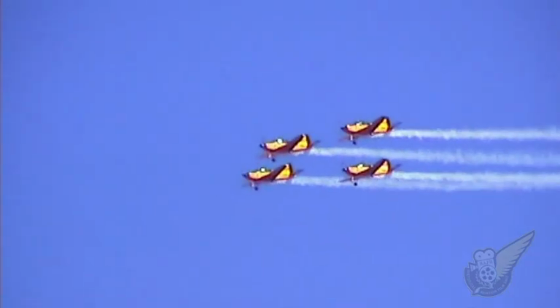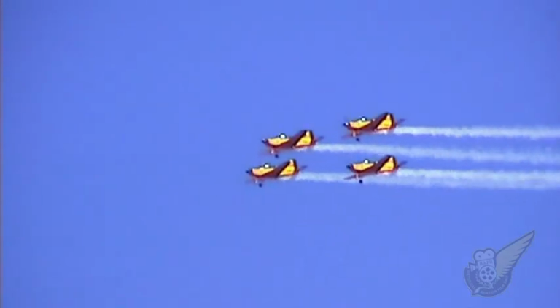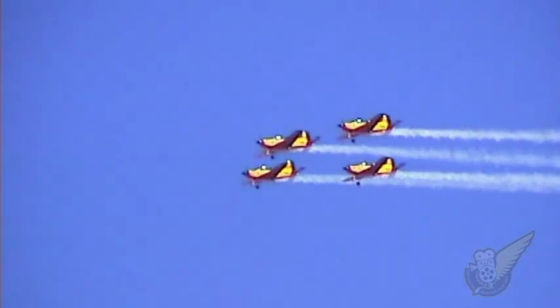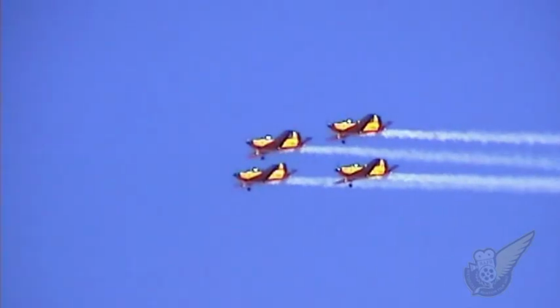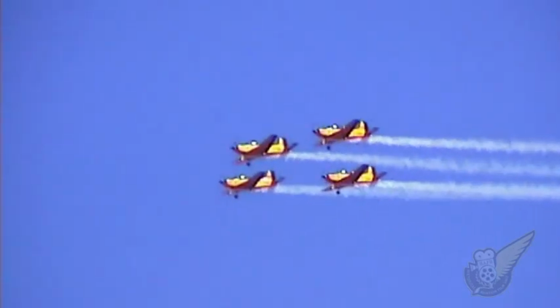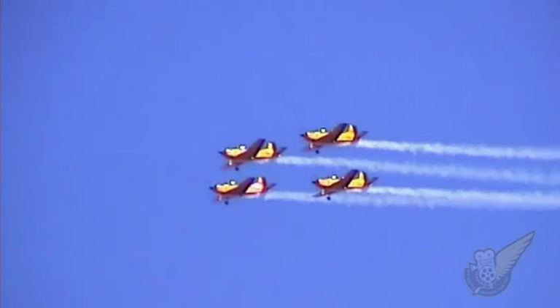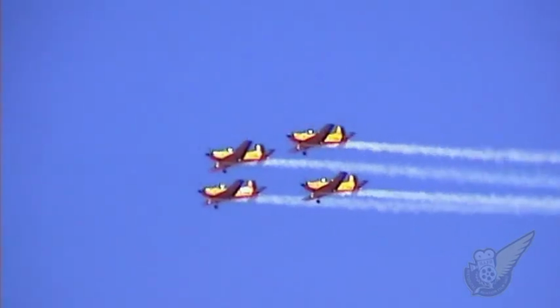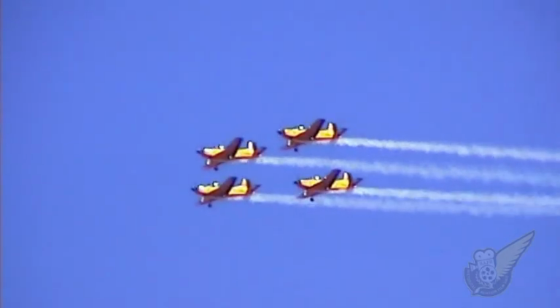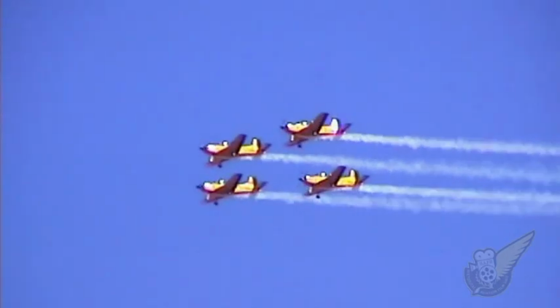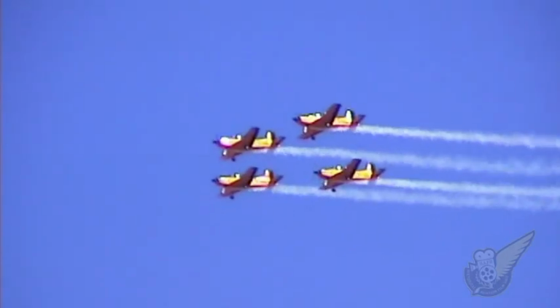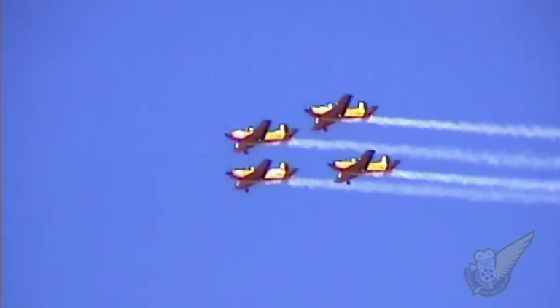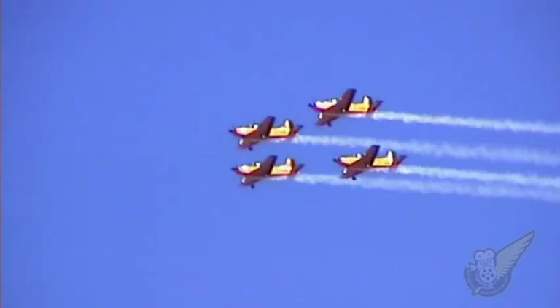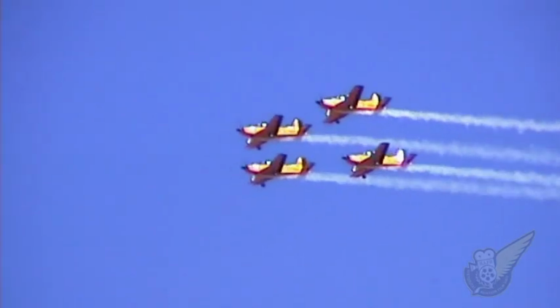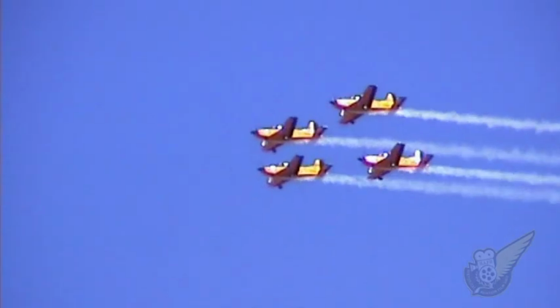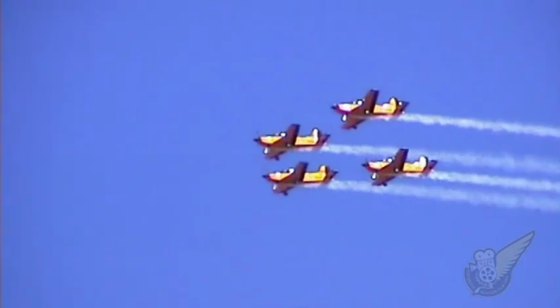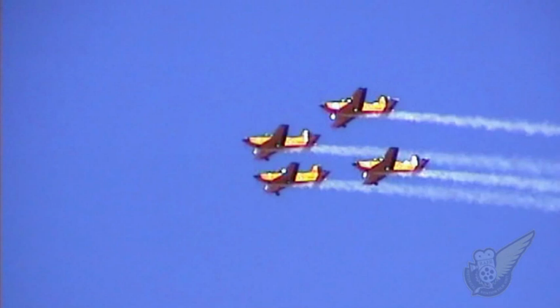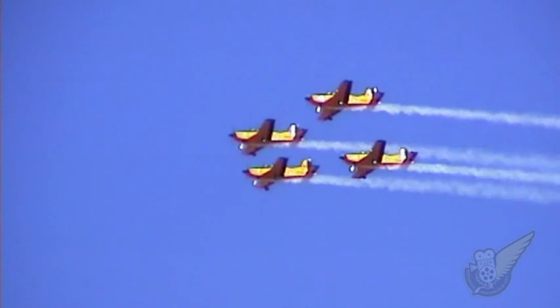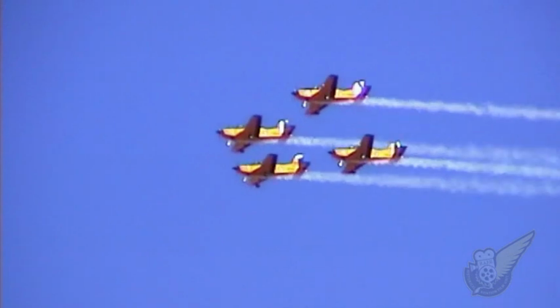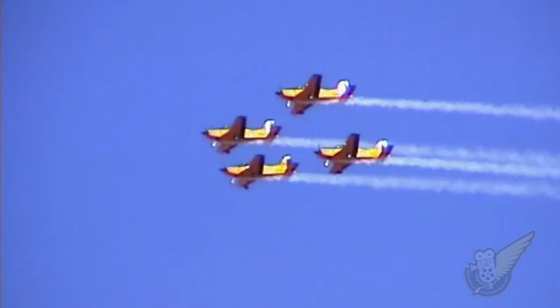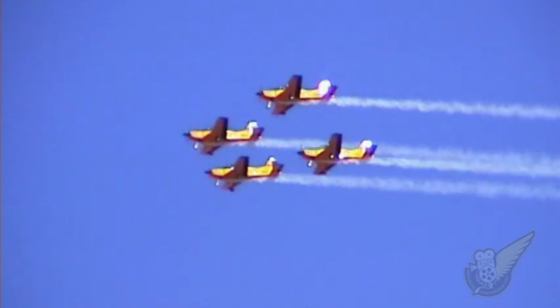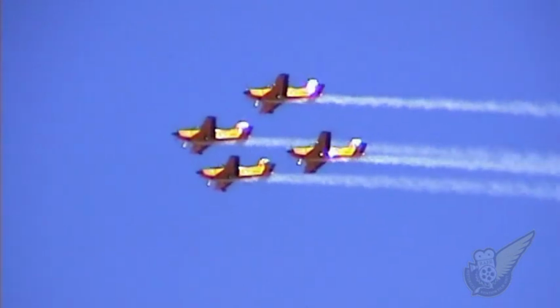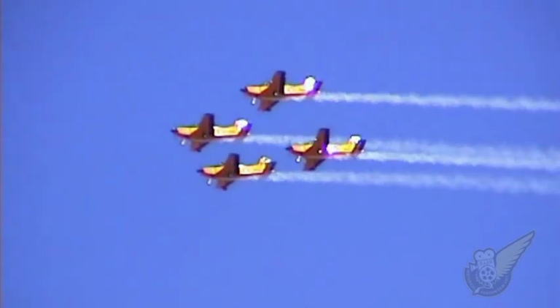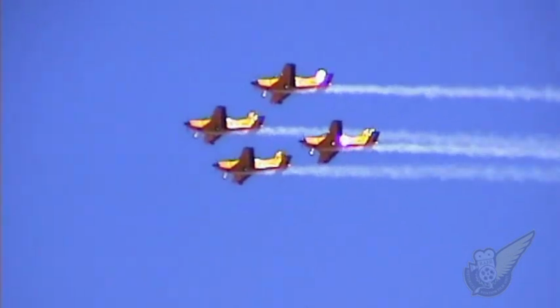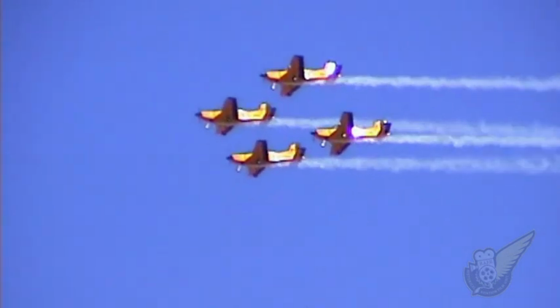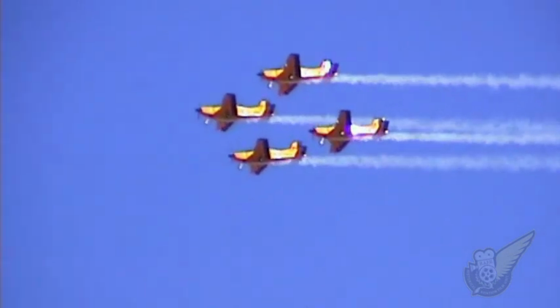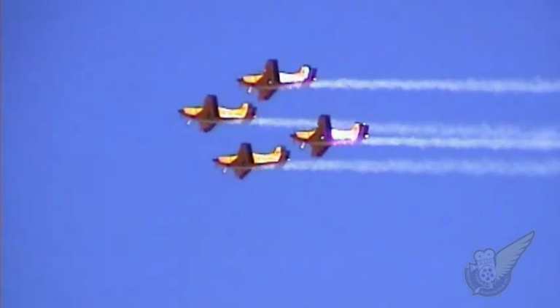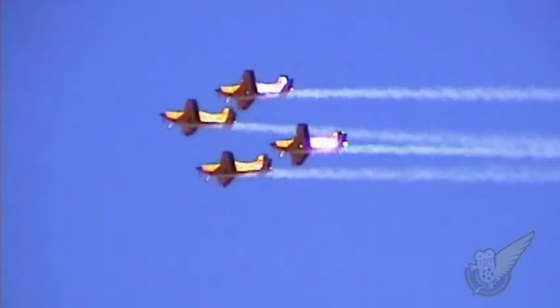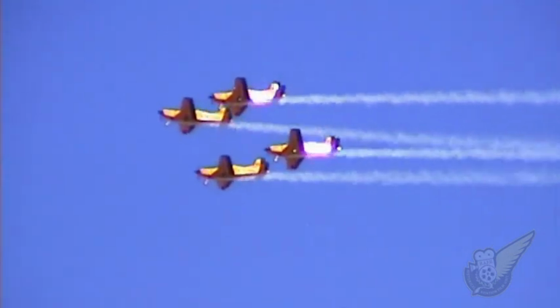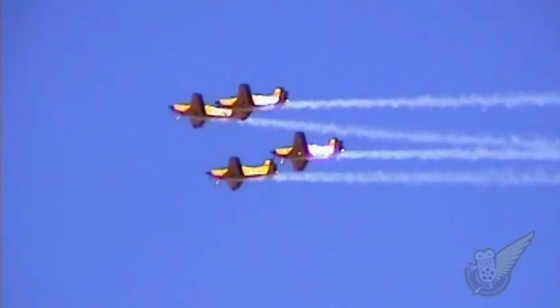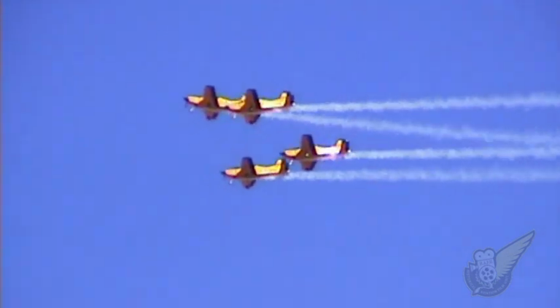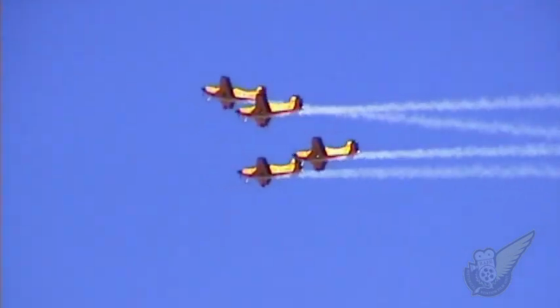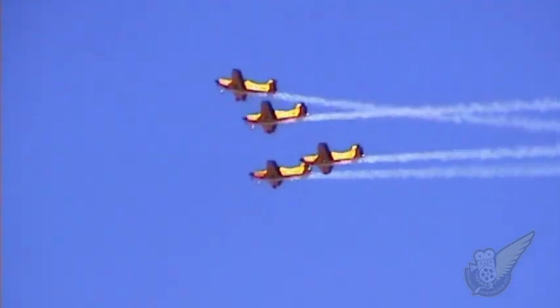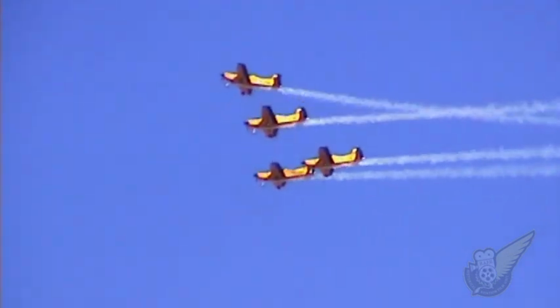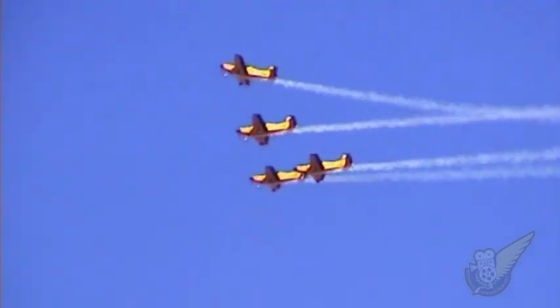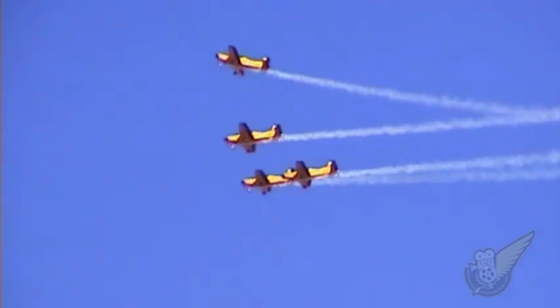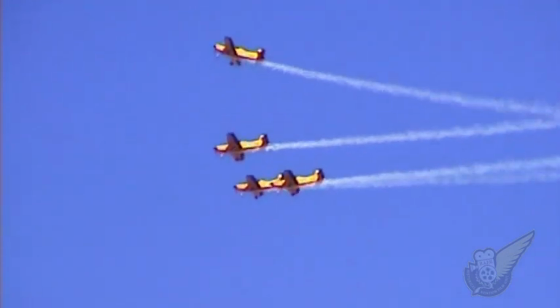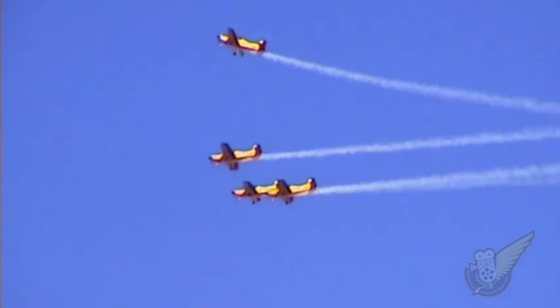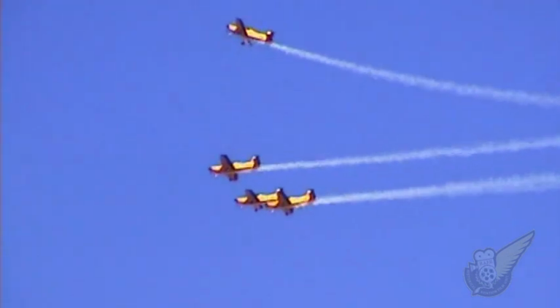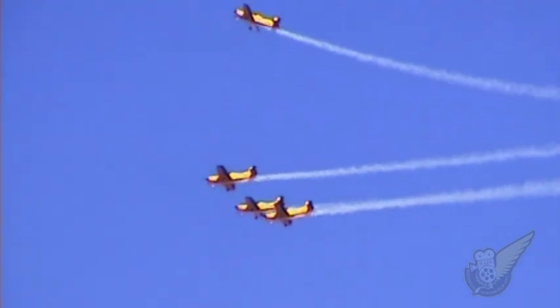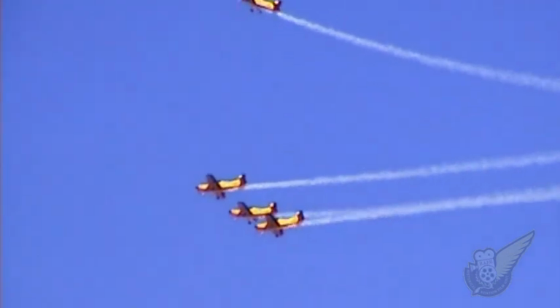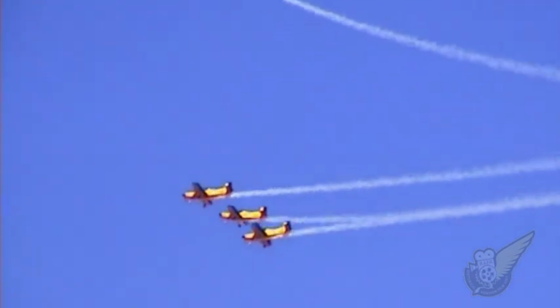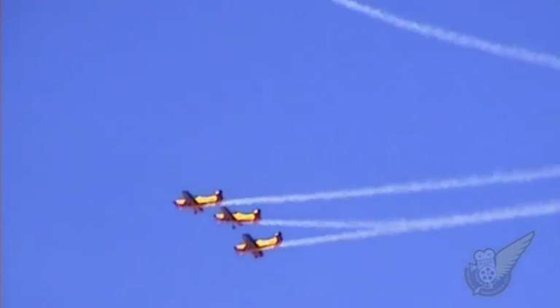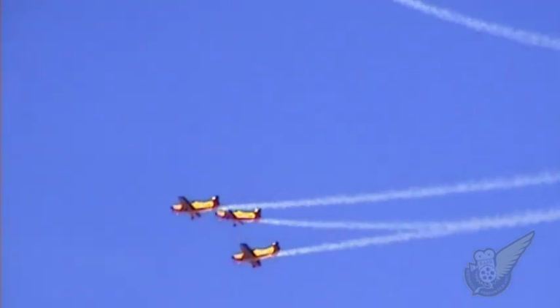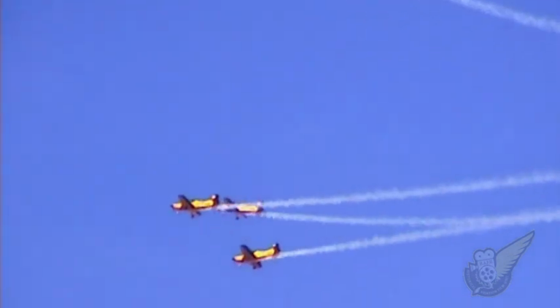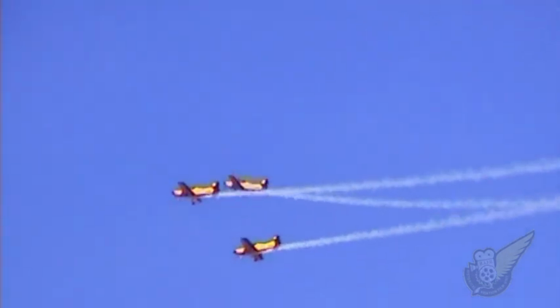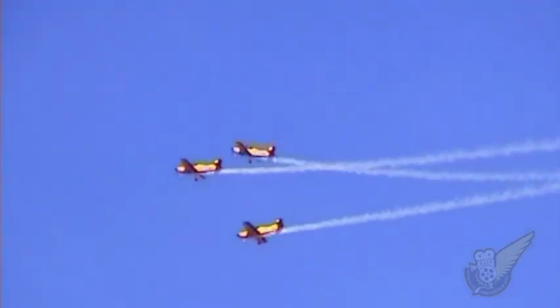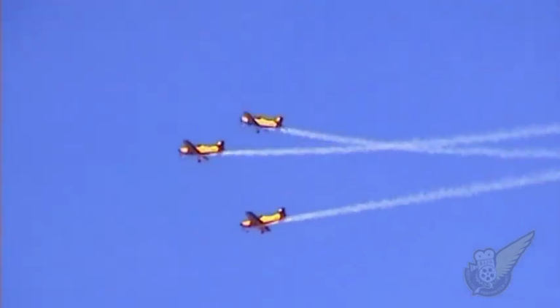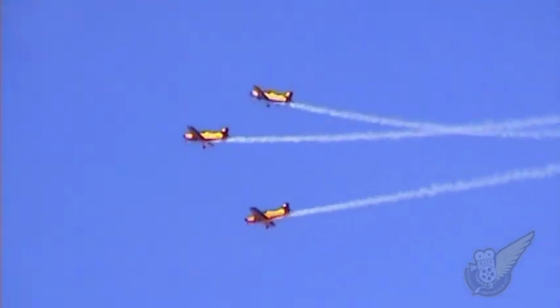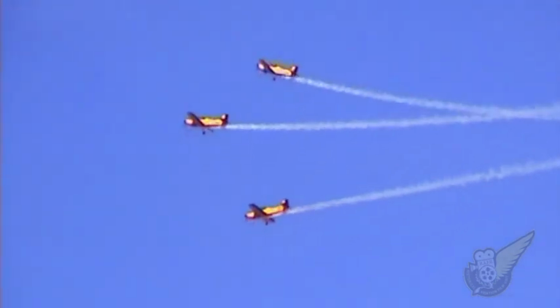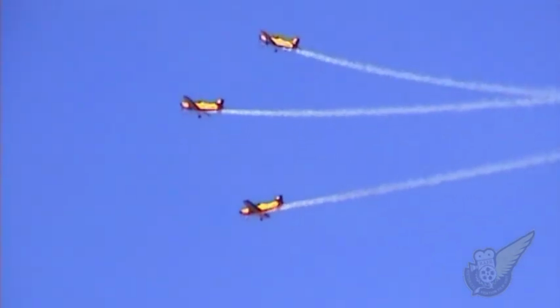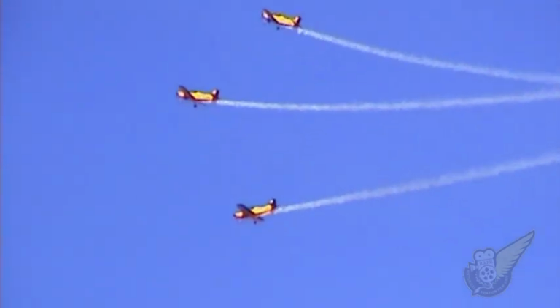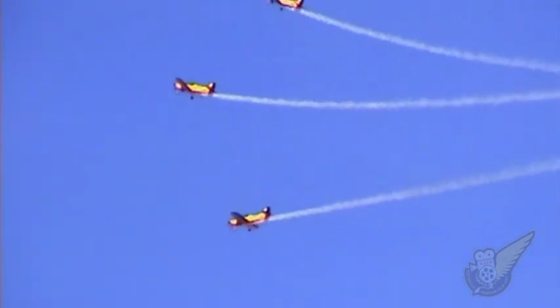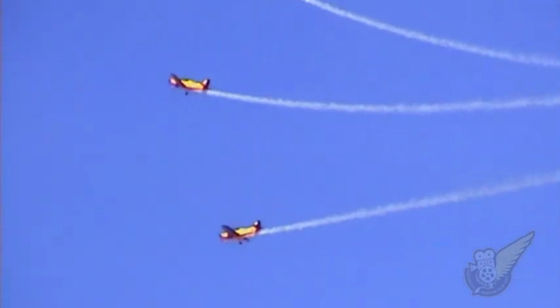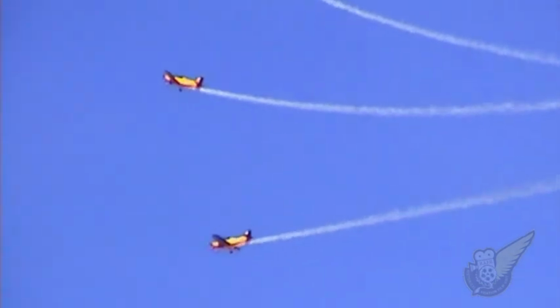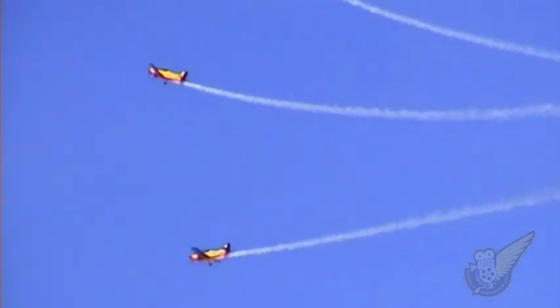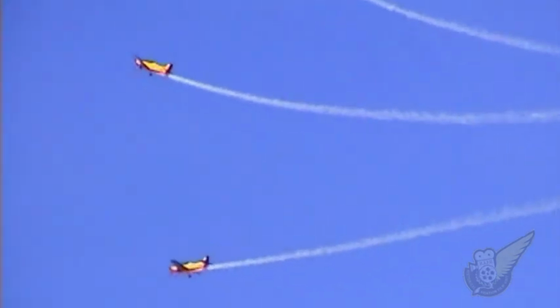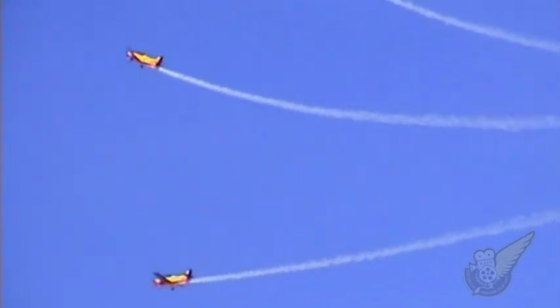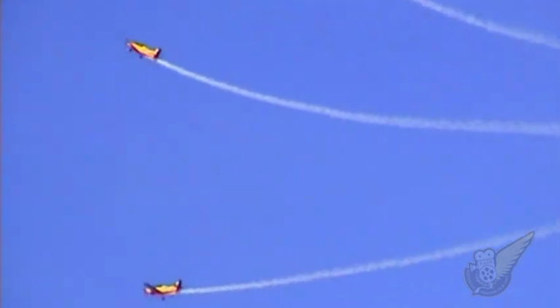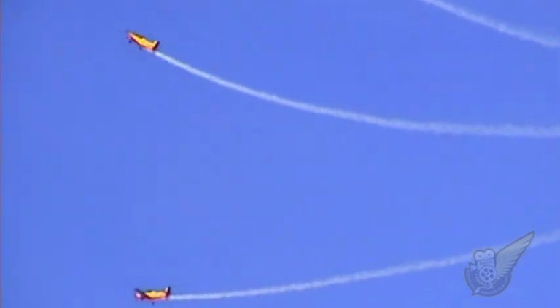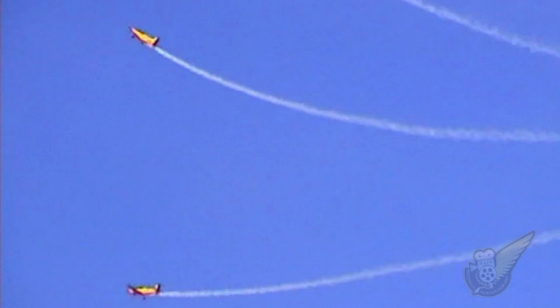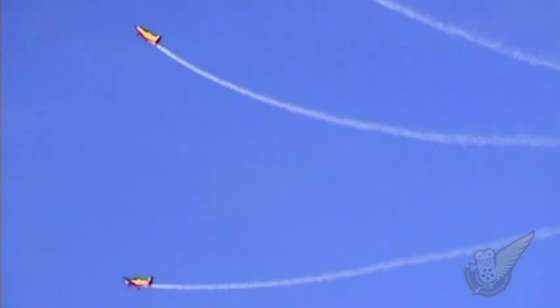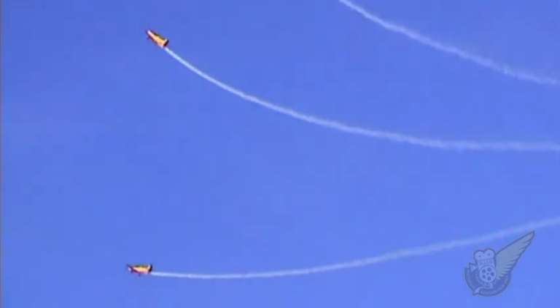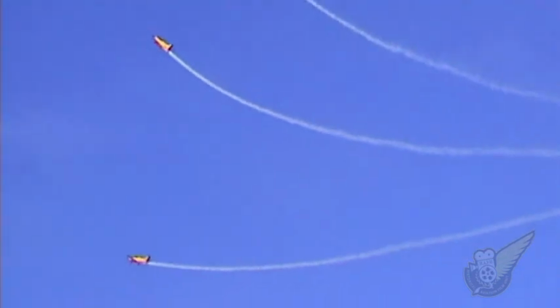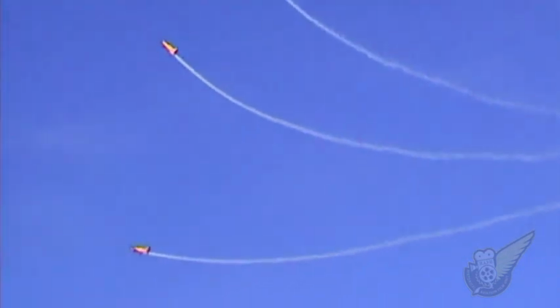Coming in from the west, the aircraft flying in the box formation brake and pull up into a loop to begin the tail chase manoeuvre.